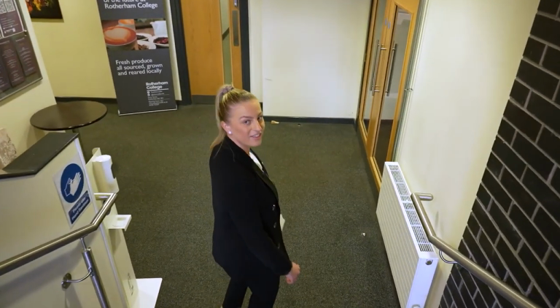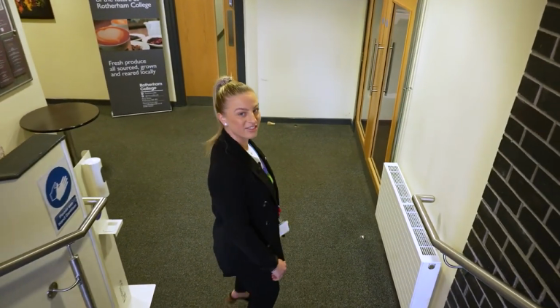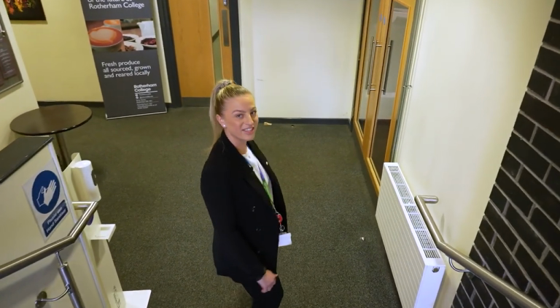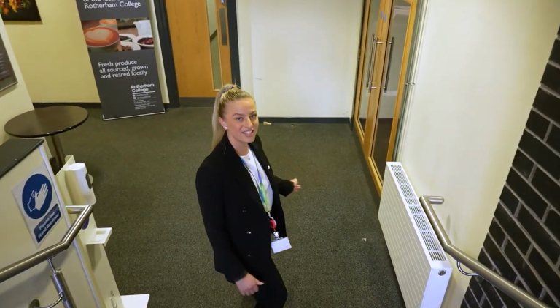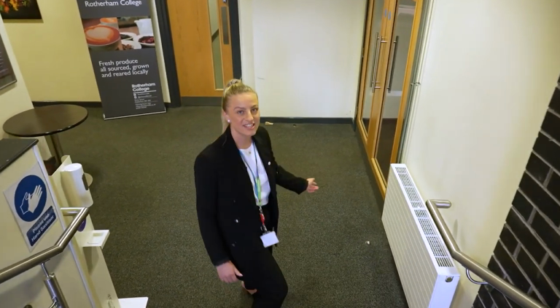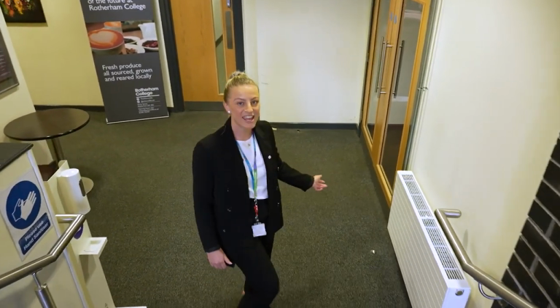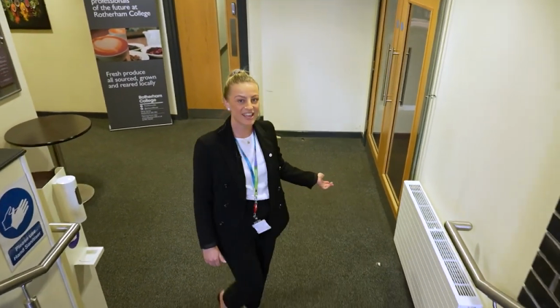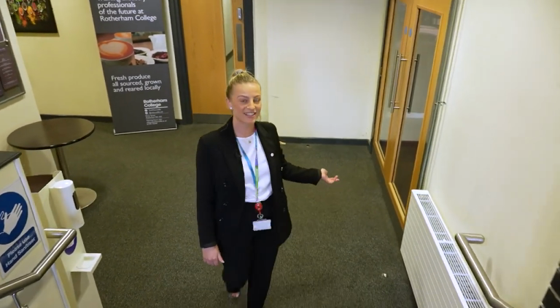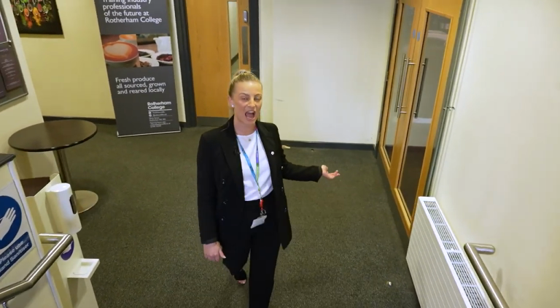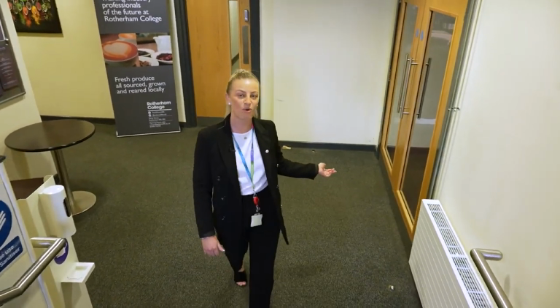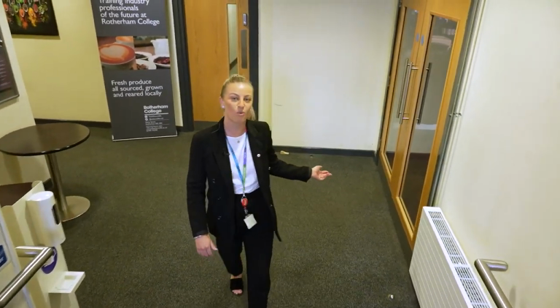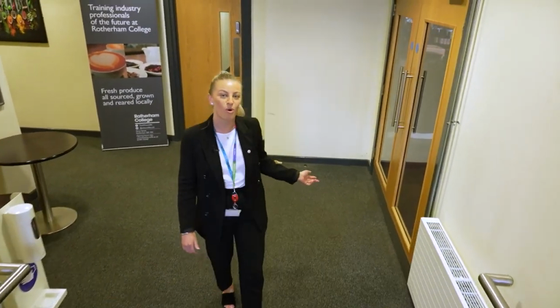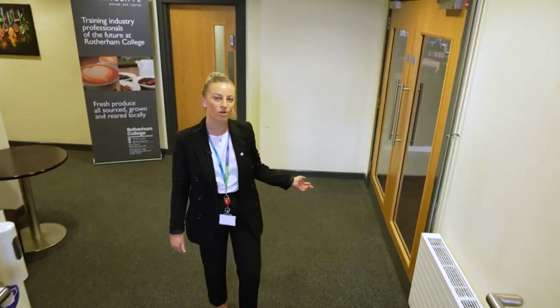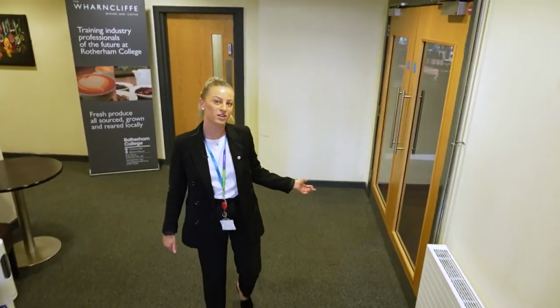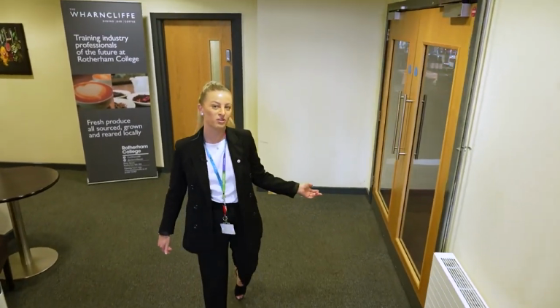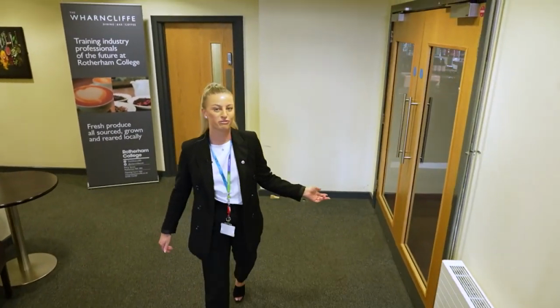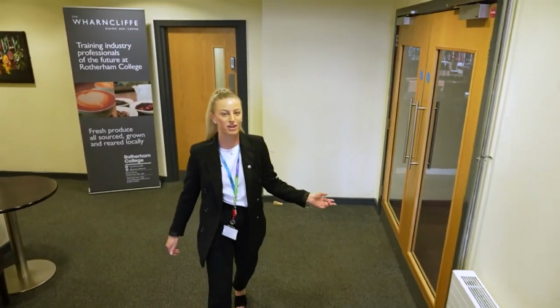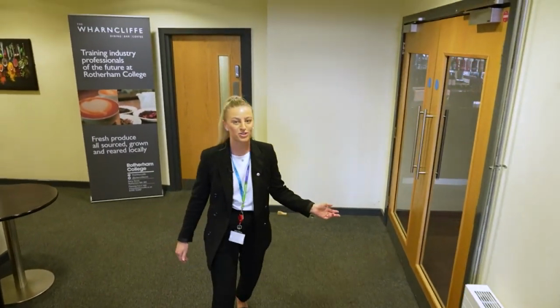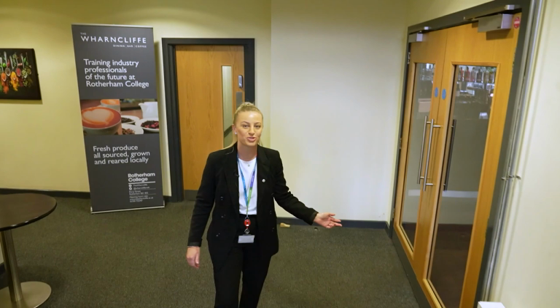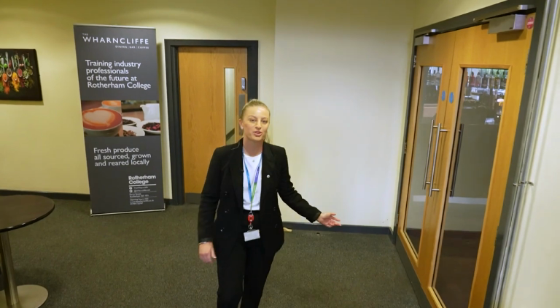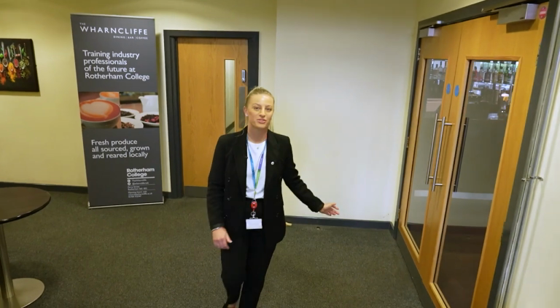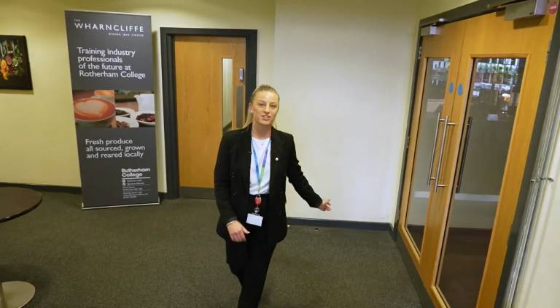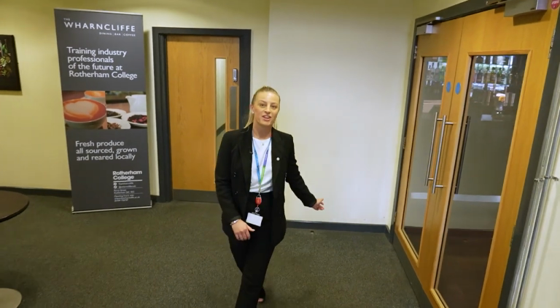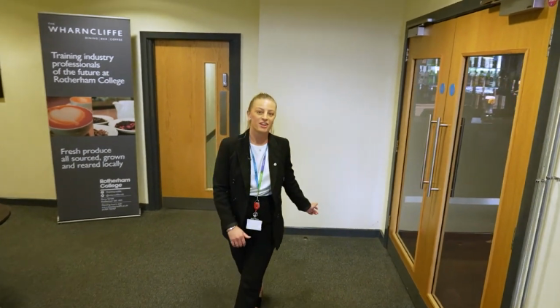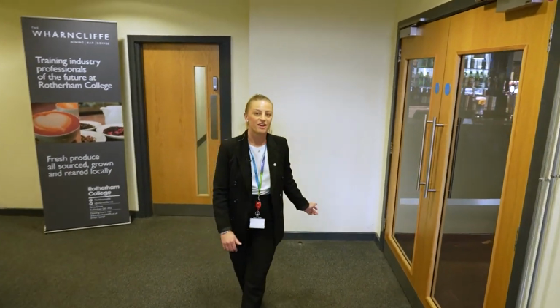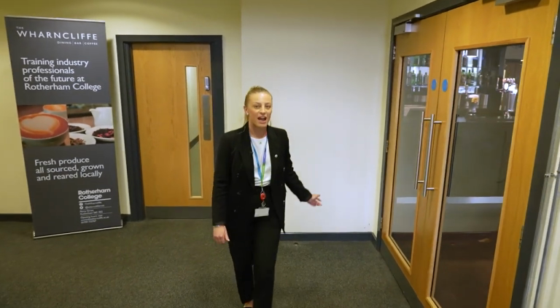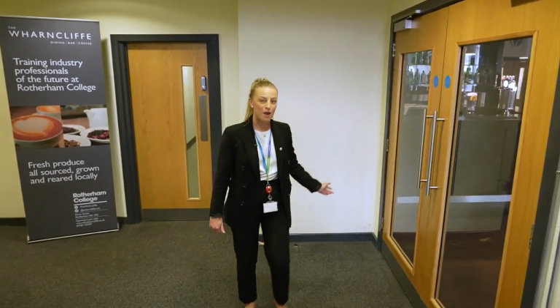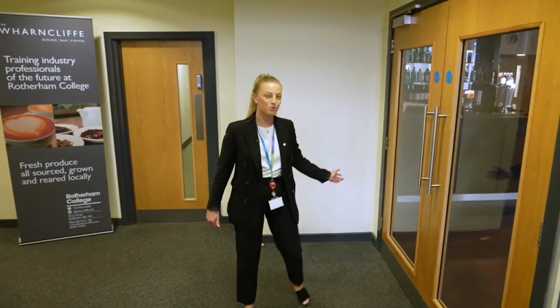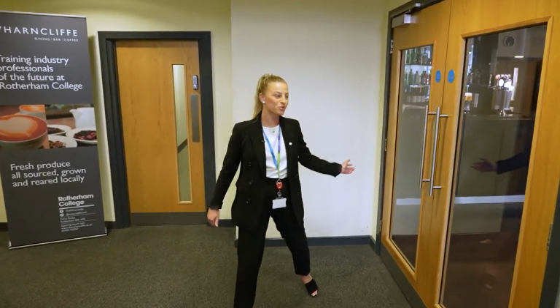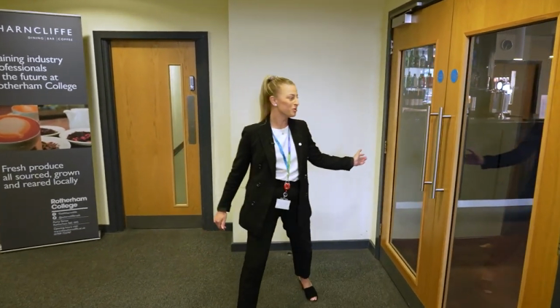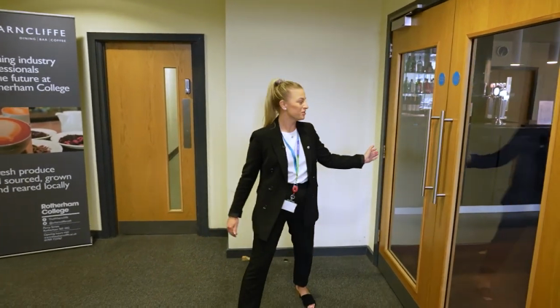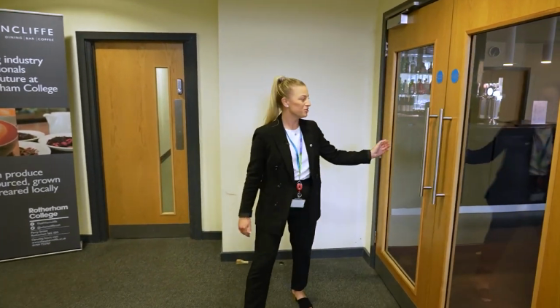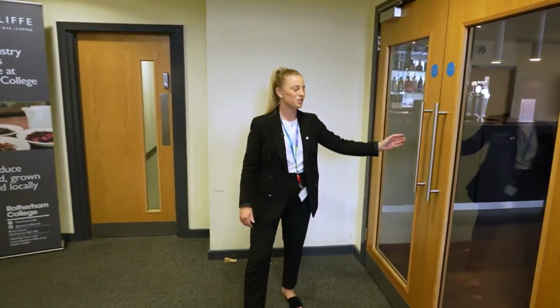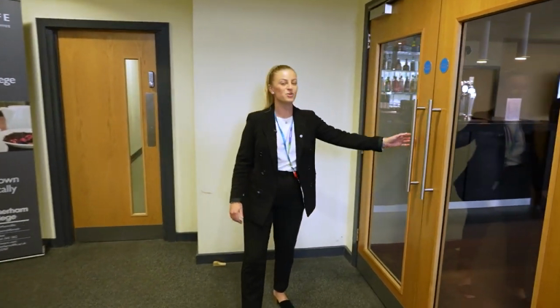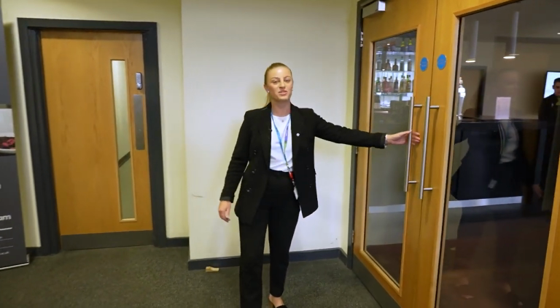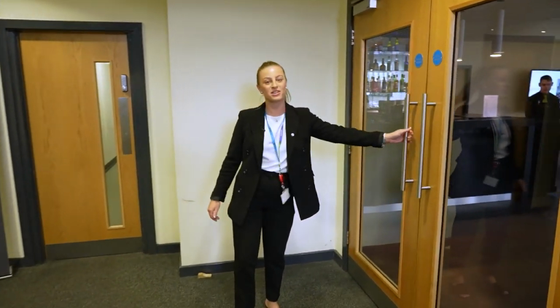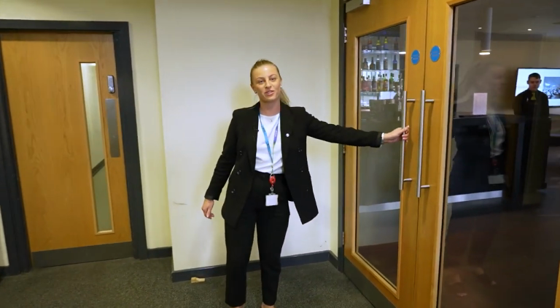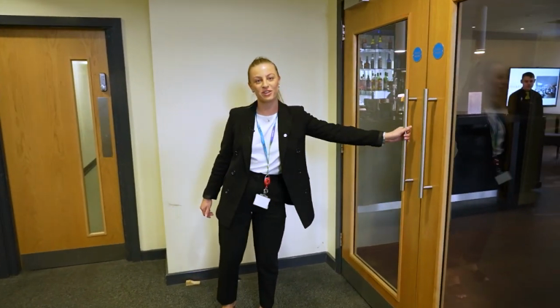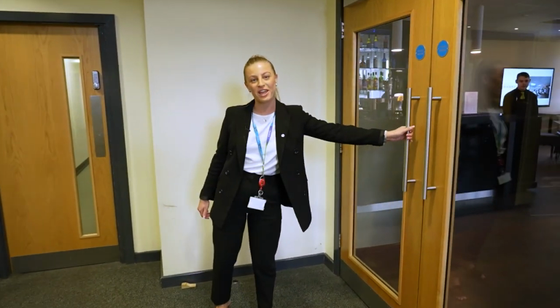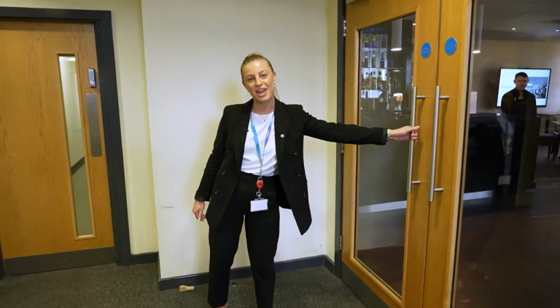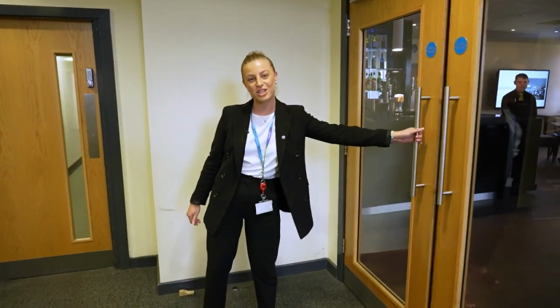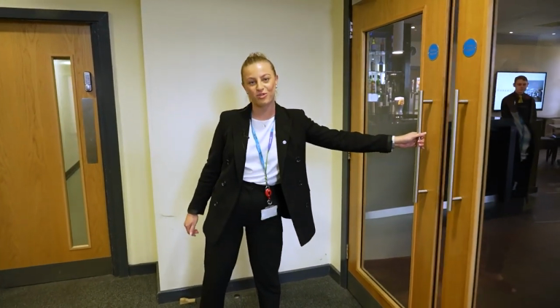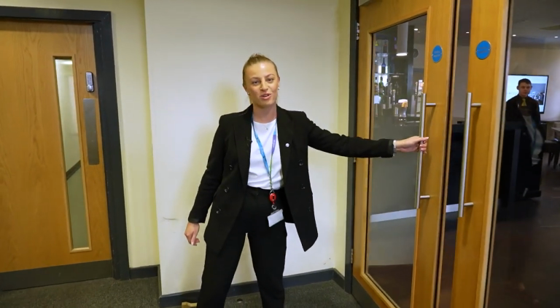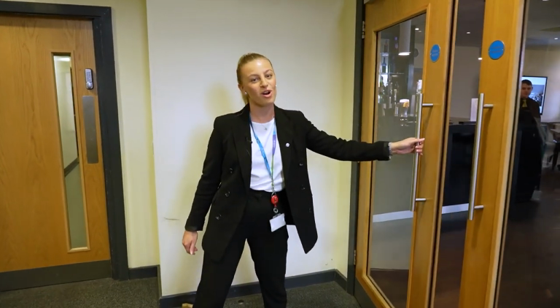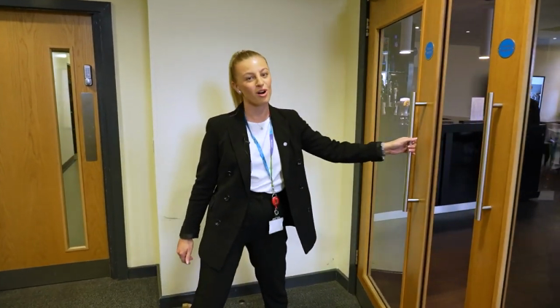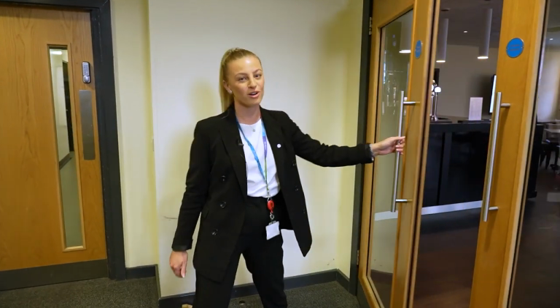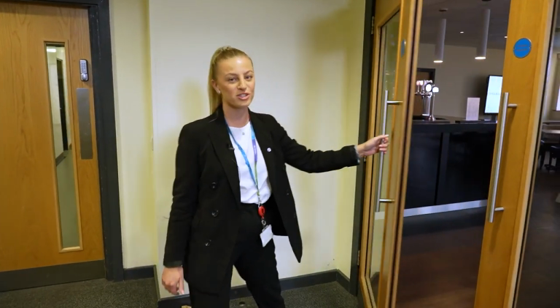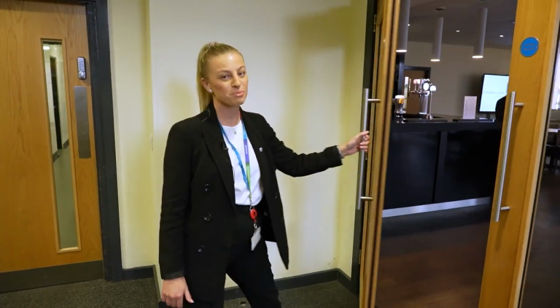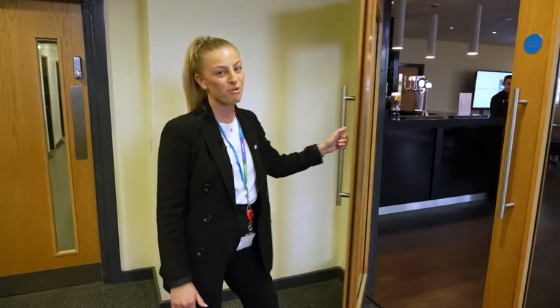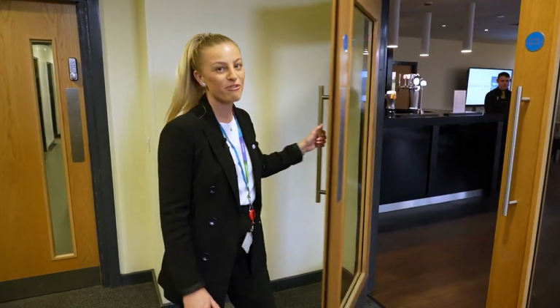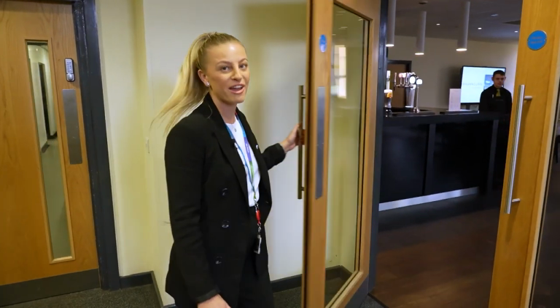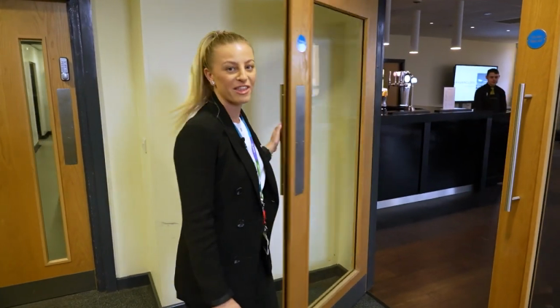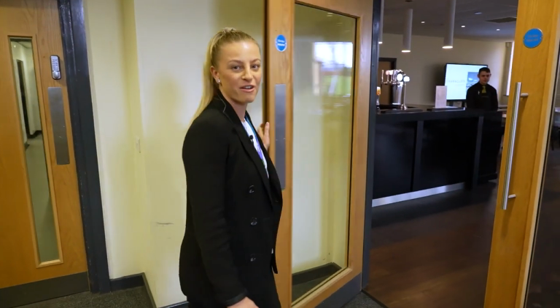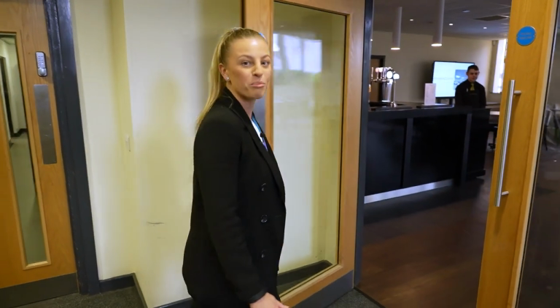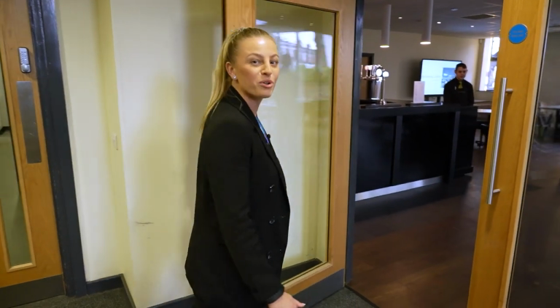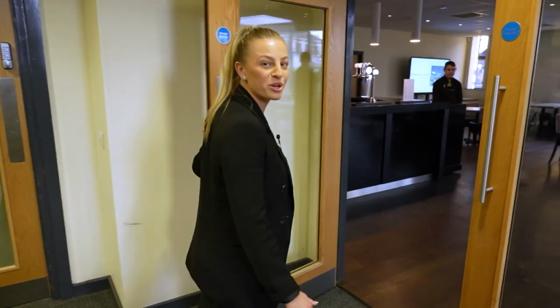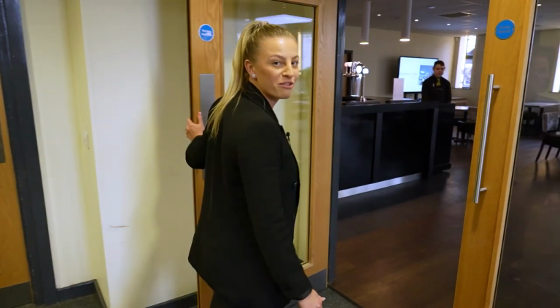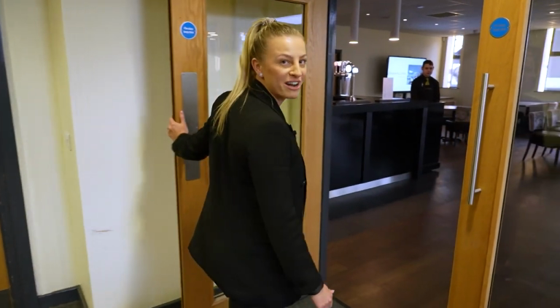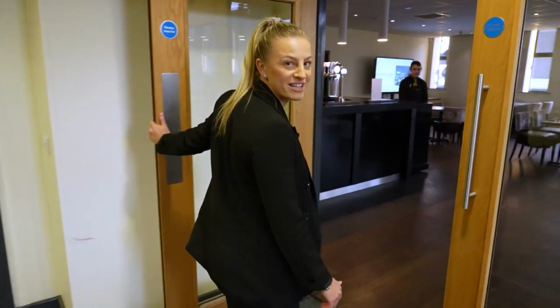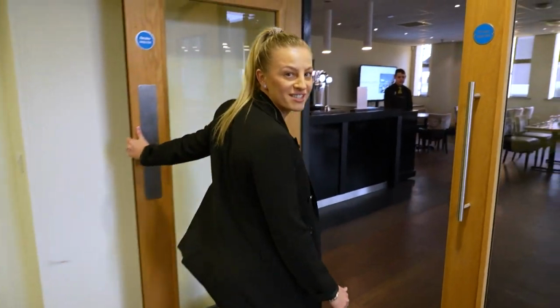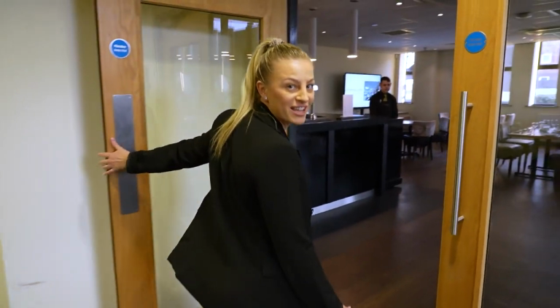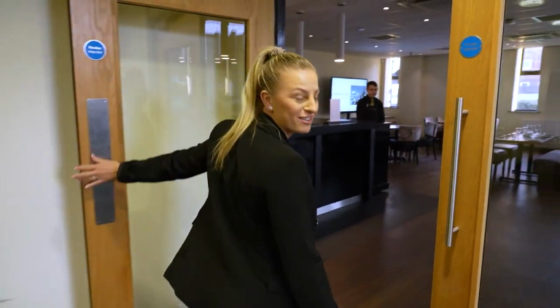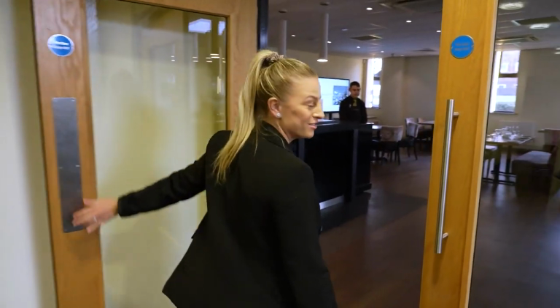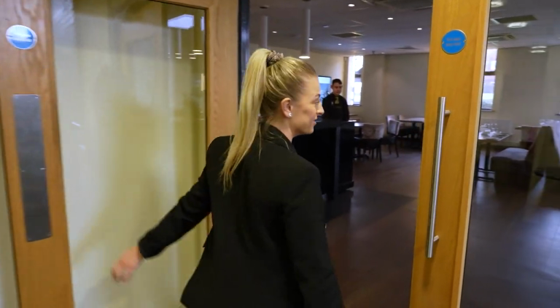This is our Warncliffe restaurant. Our students use this on the catering course to perfect their employer-ready skills.